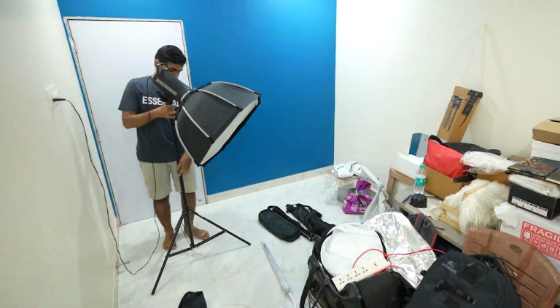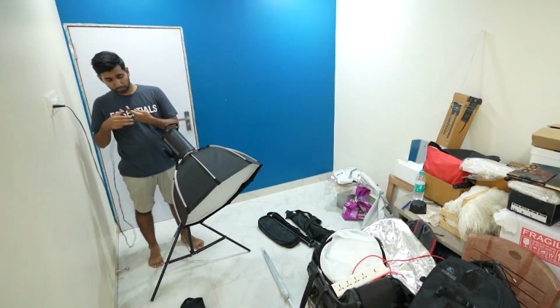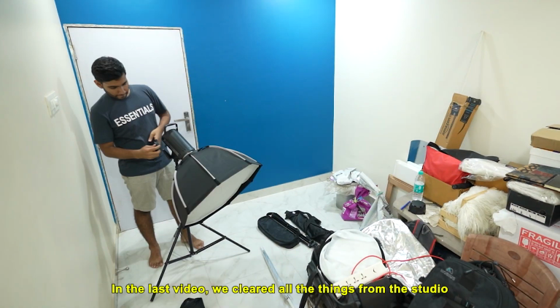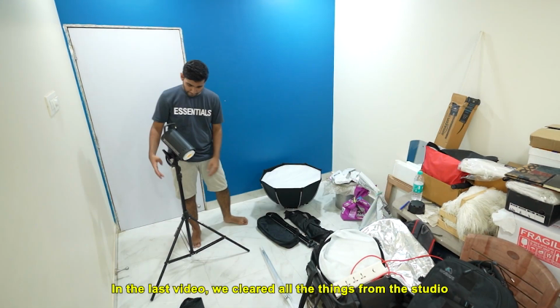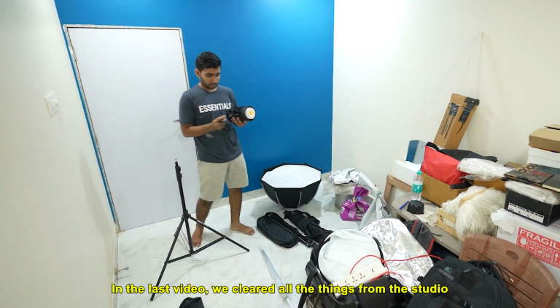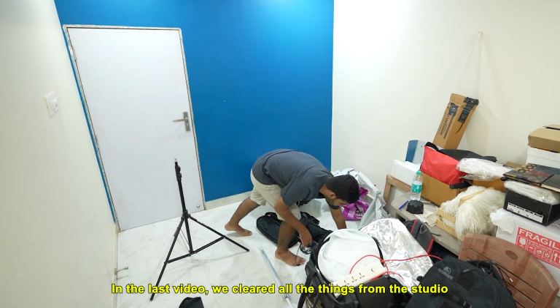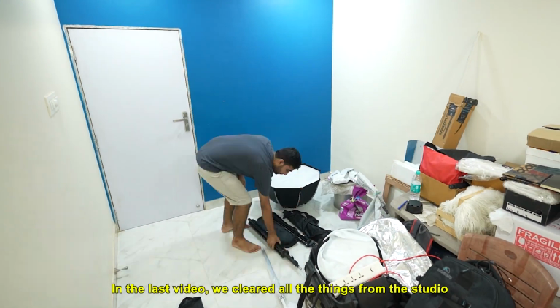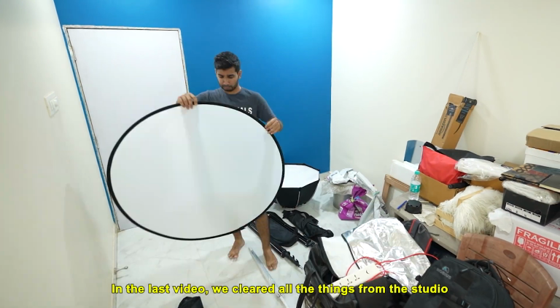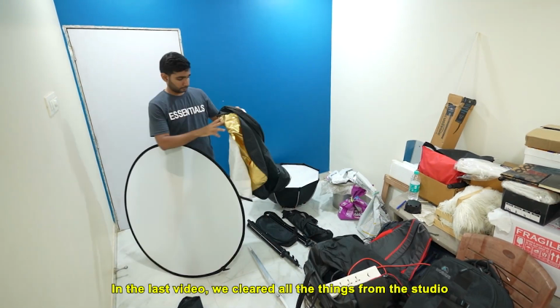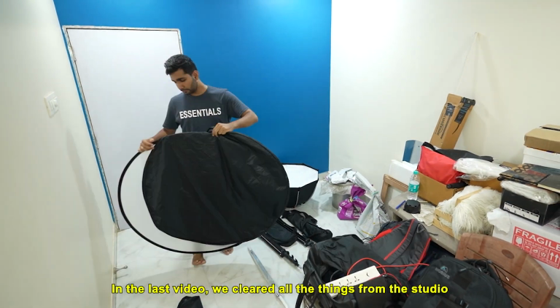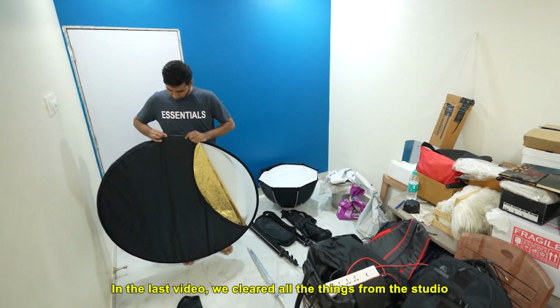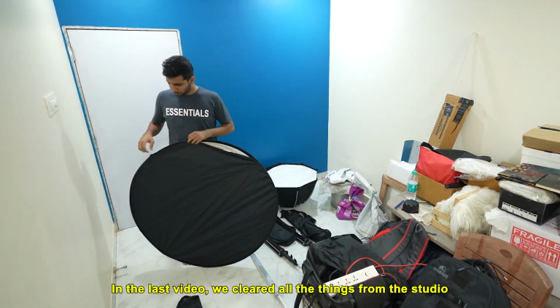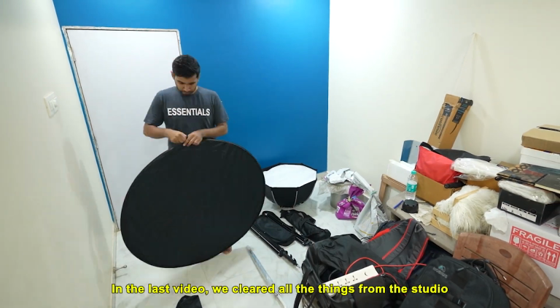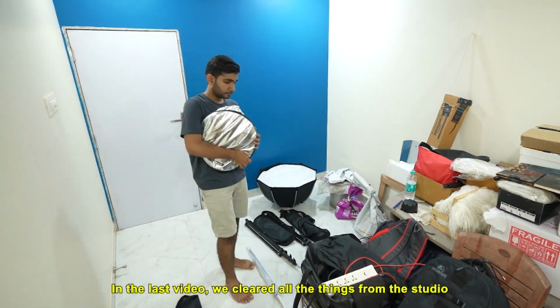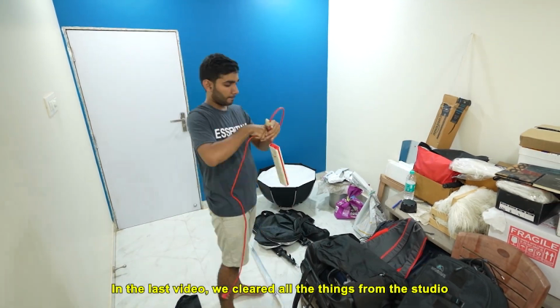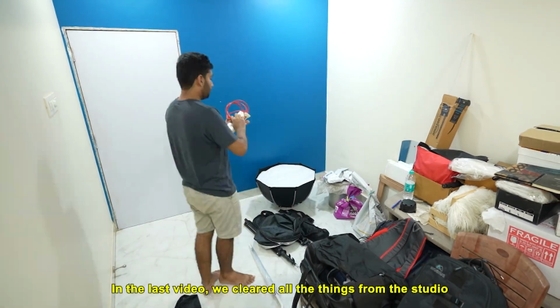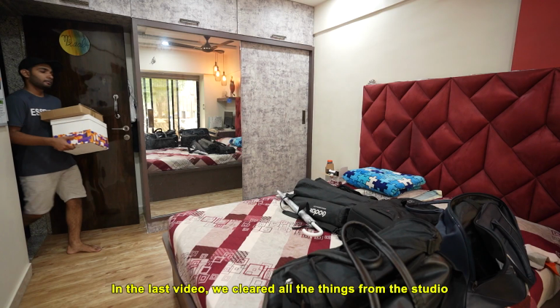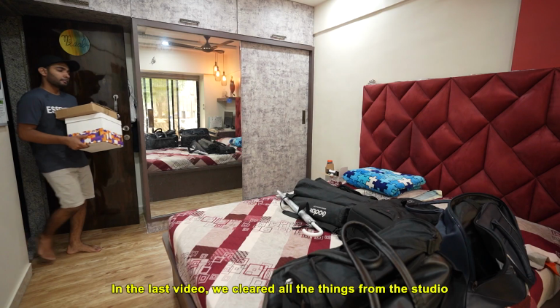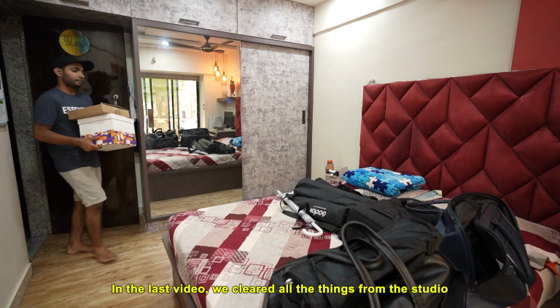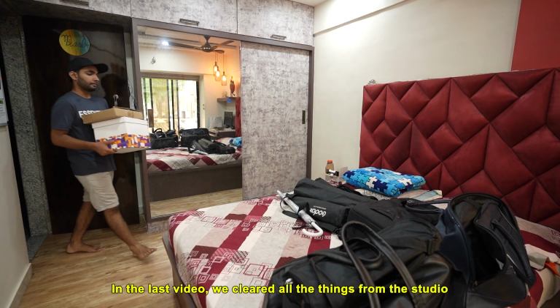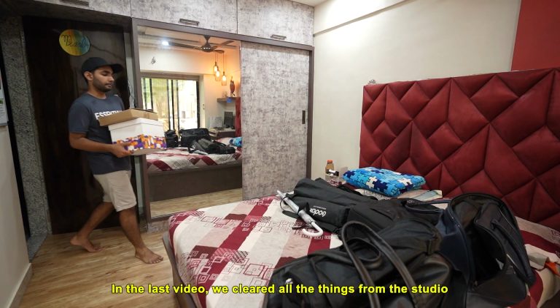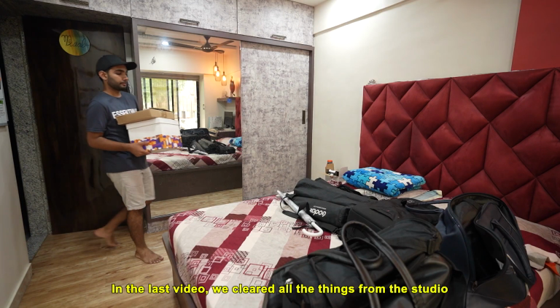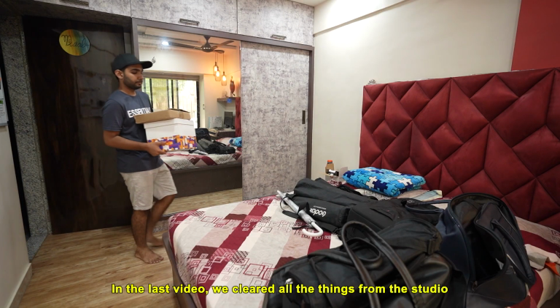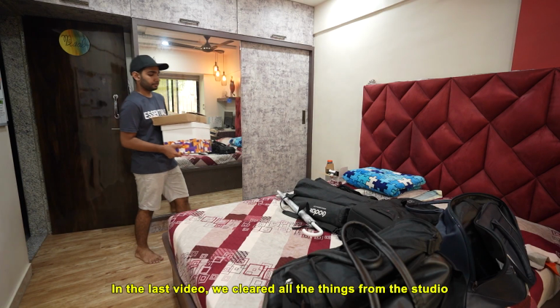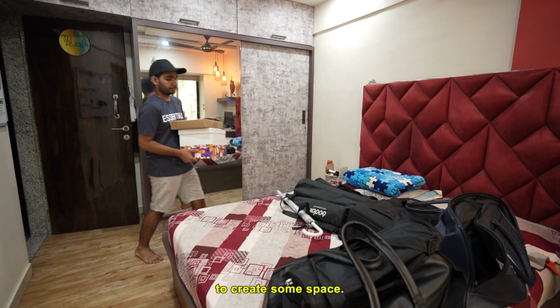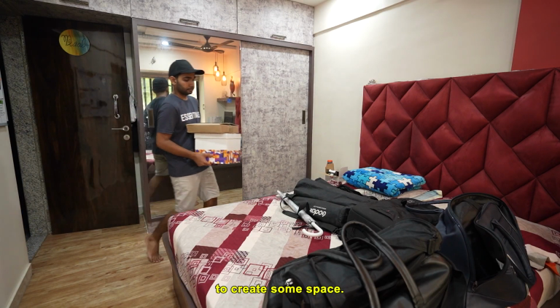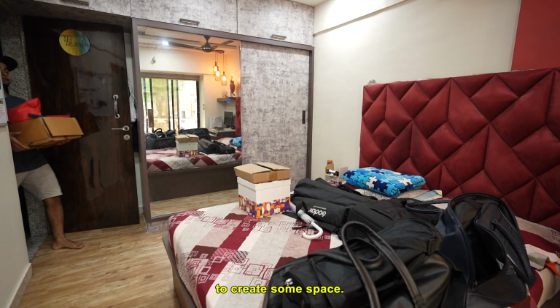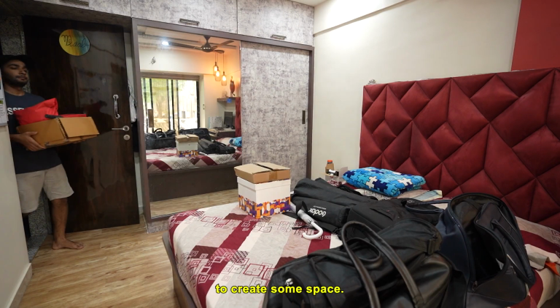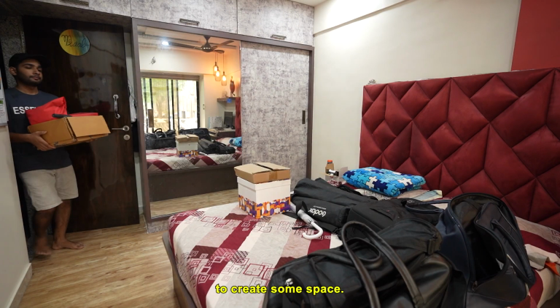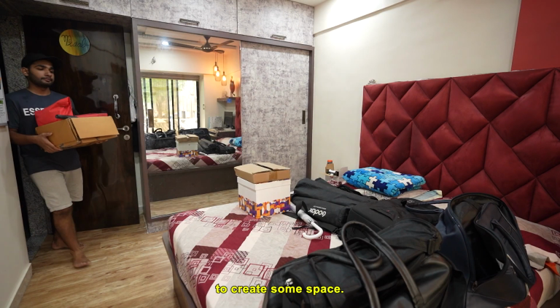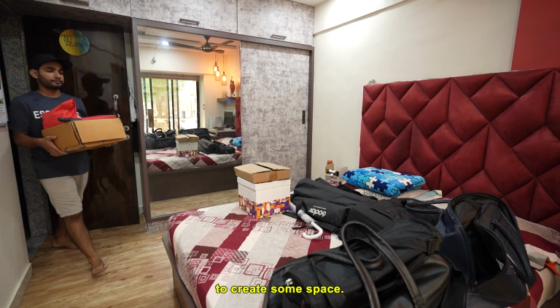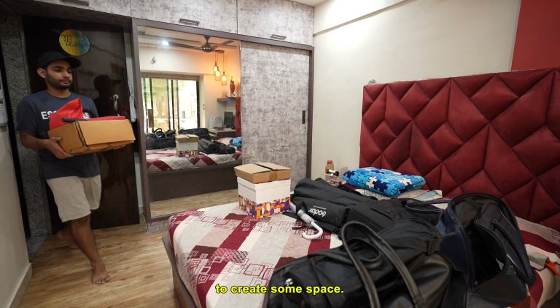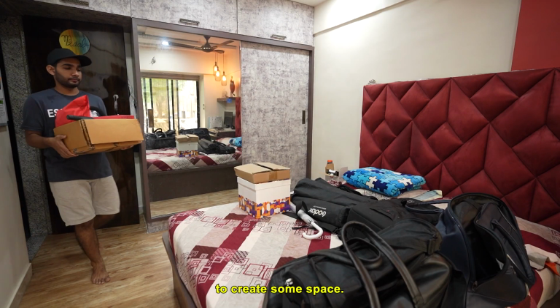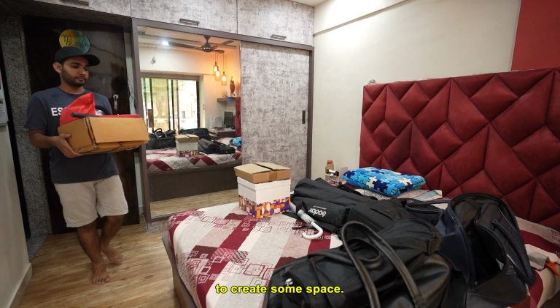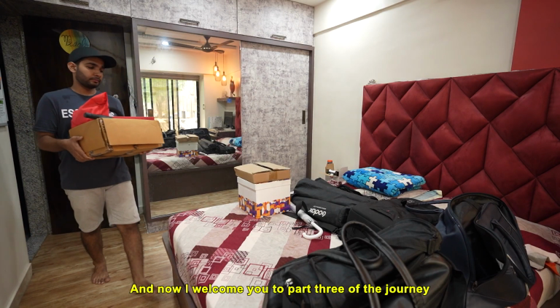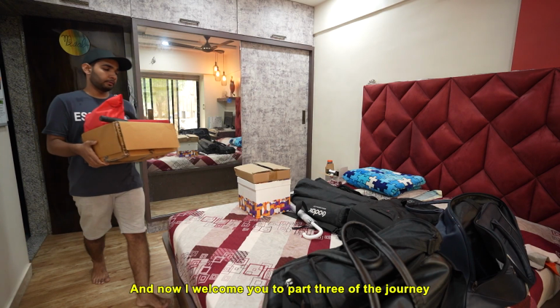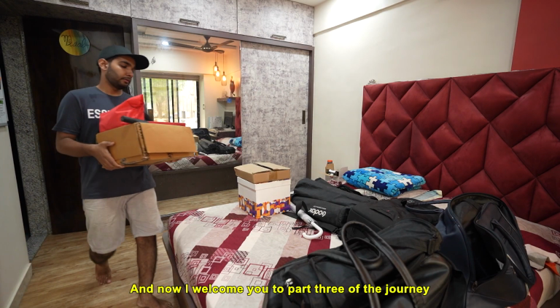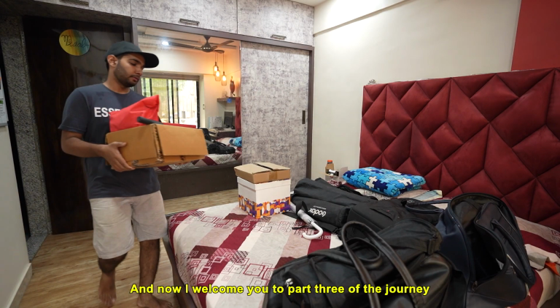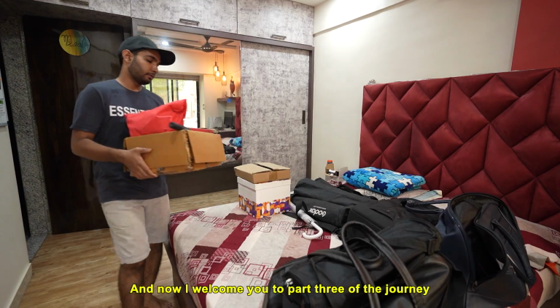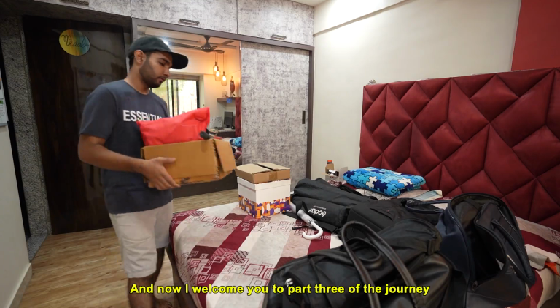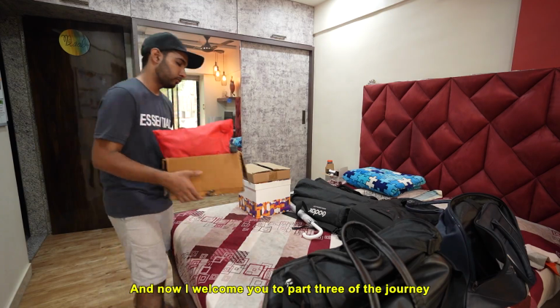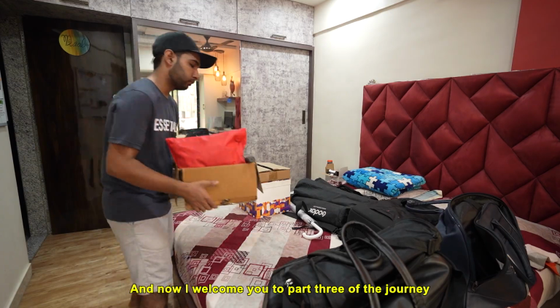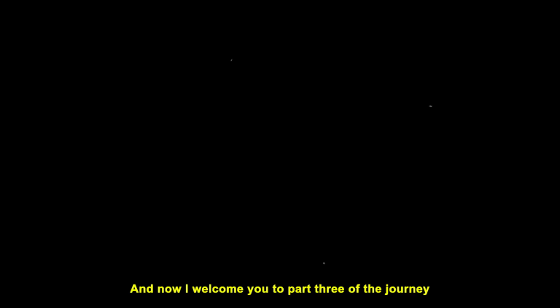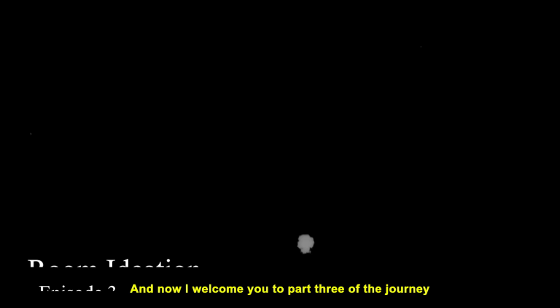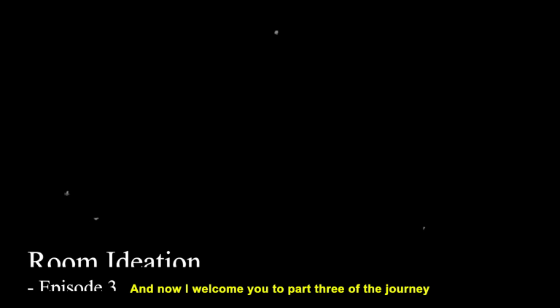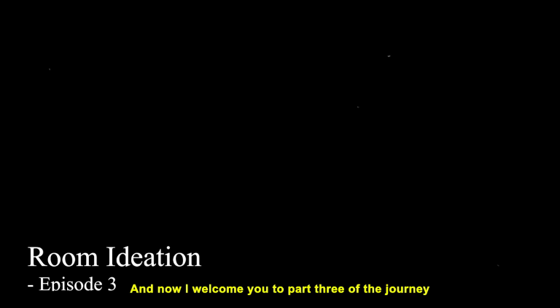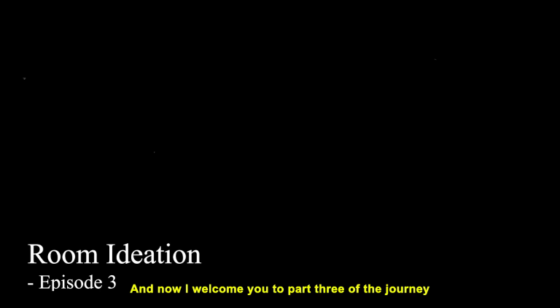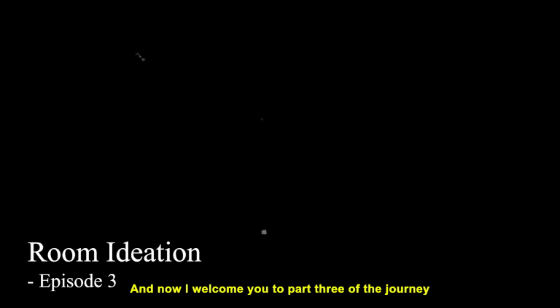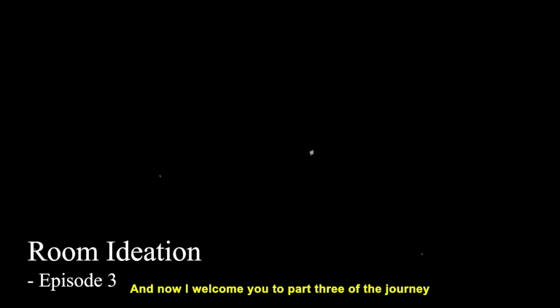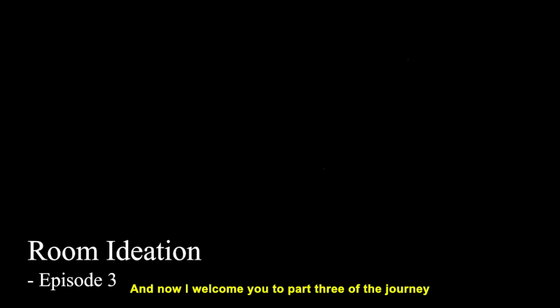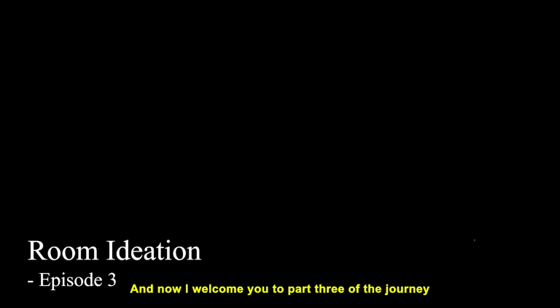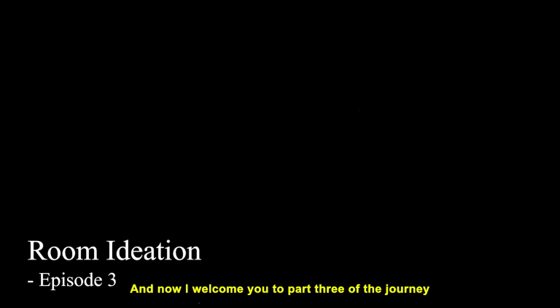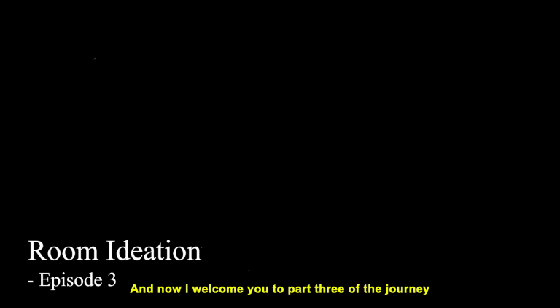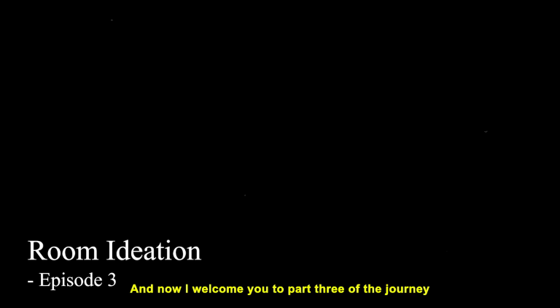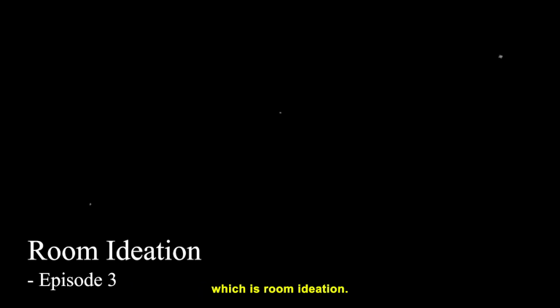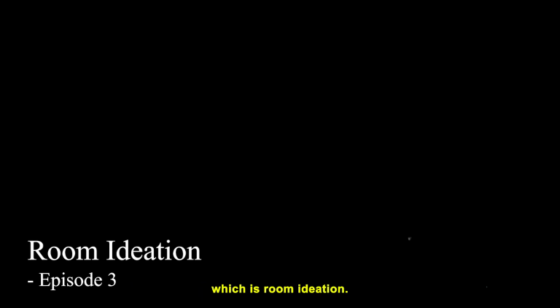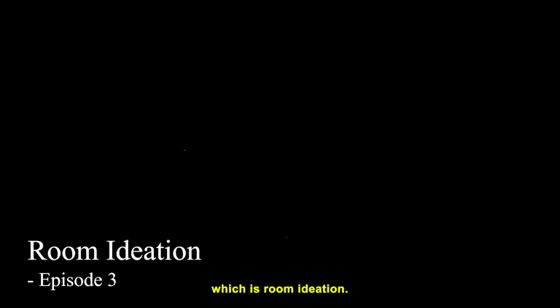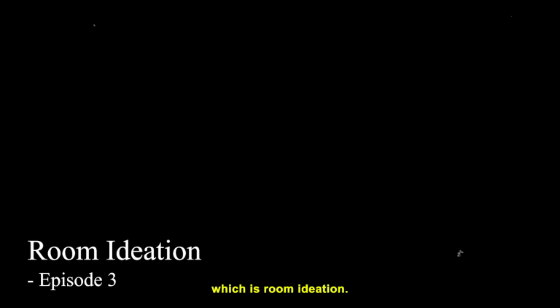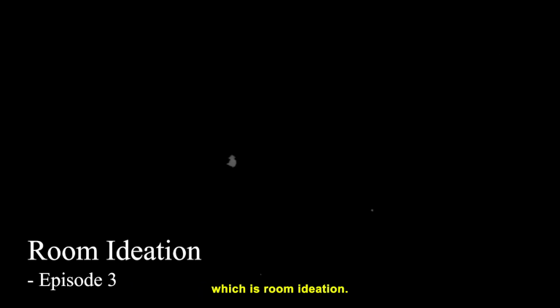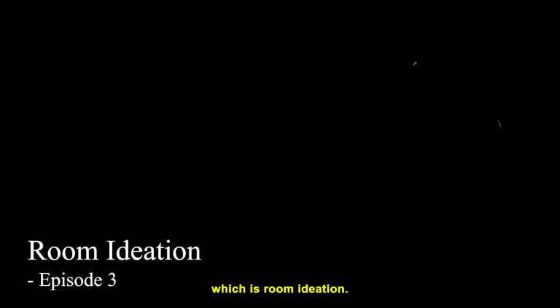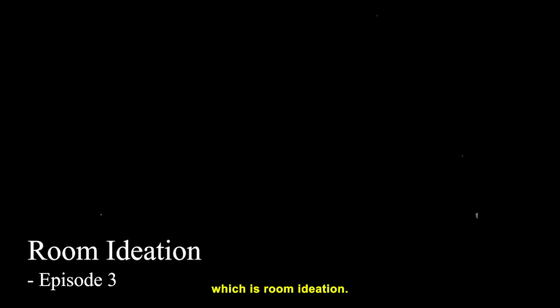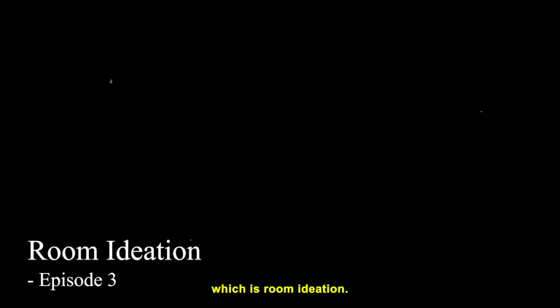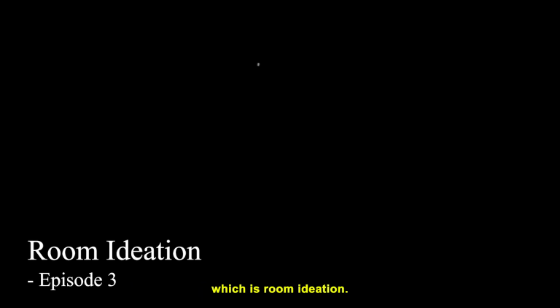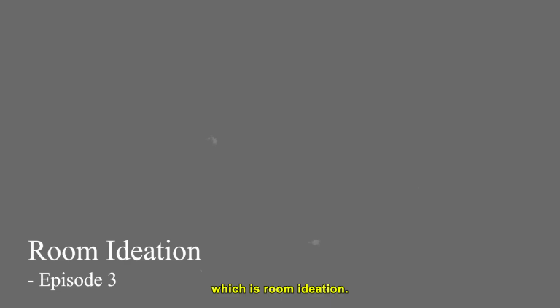In the last video we cleared all the things from the studio to create some space, and now I welcome you to part 3 of the journey which is room ideation.